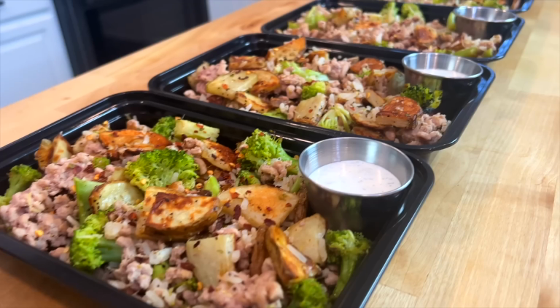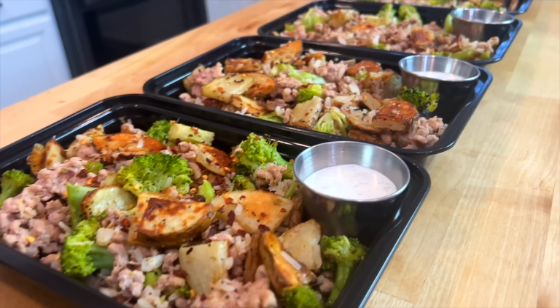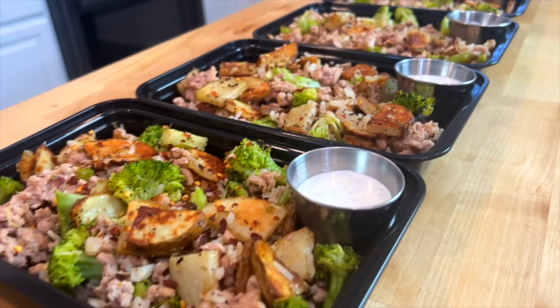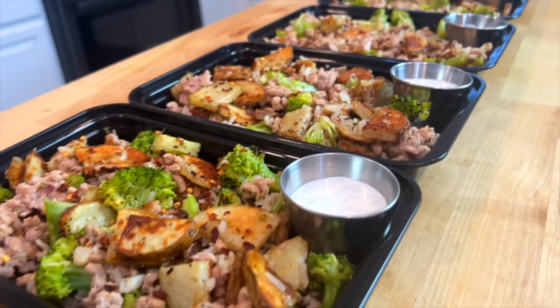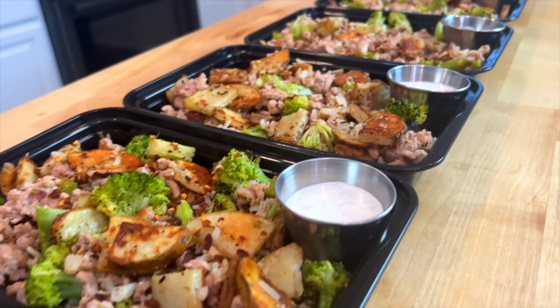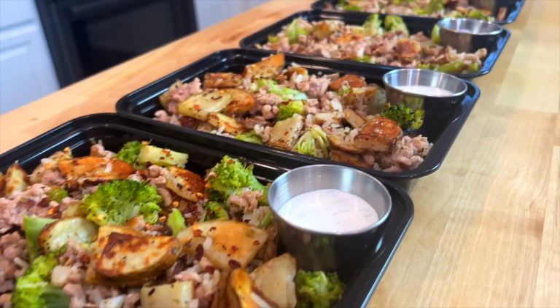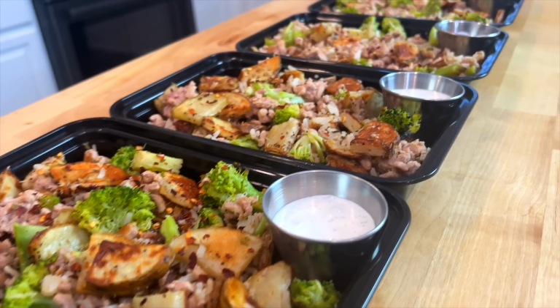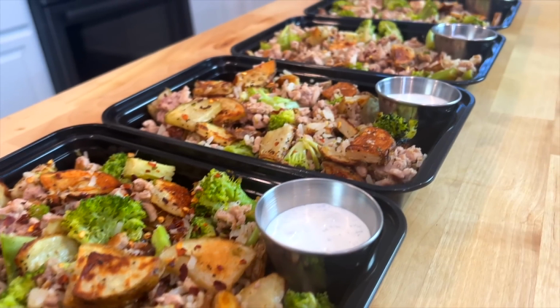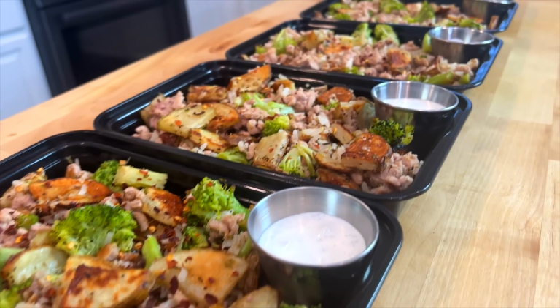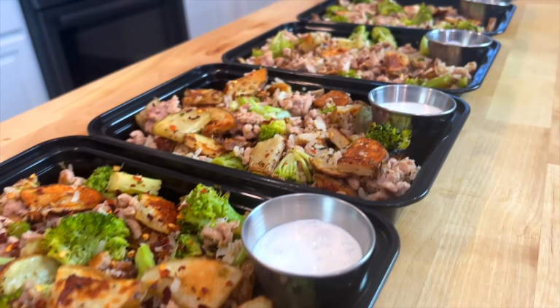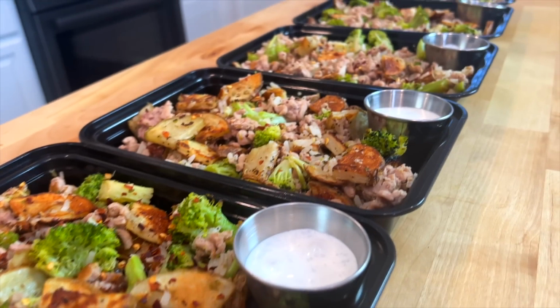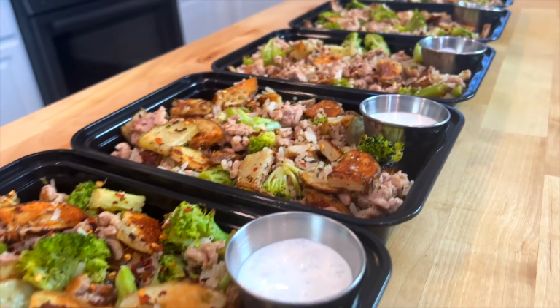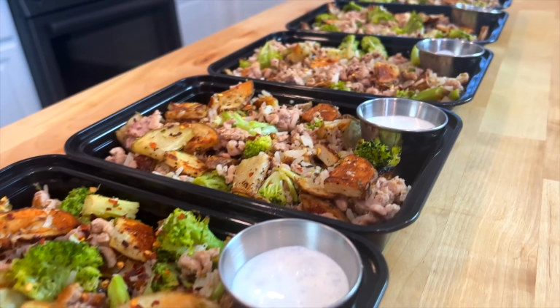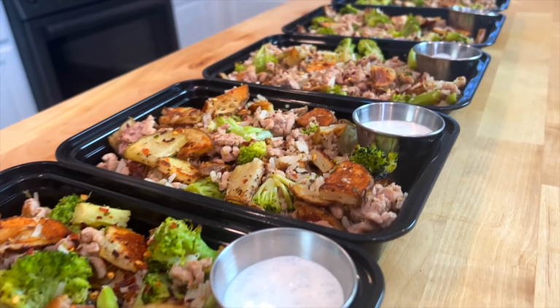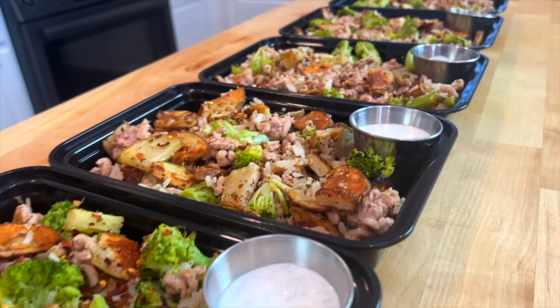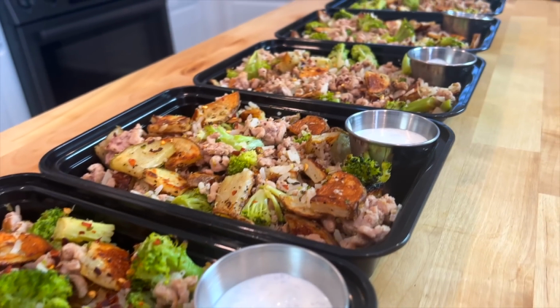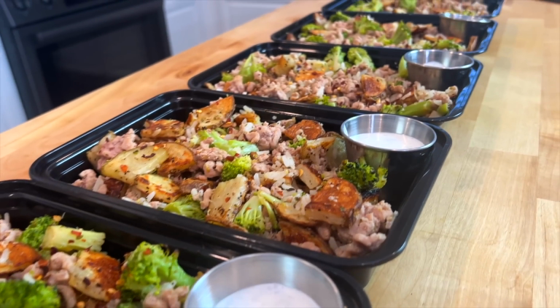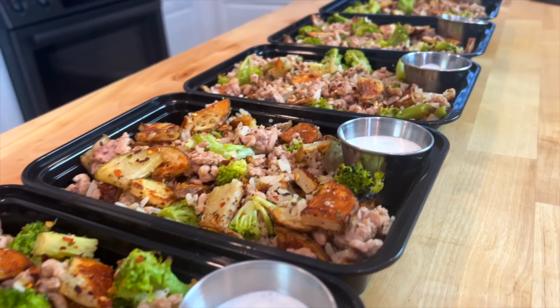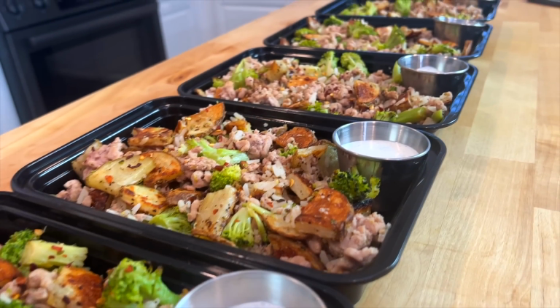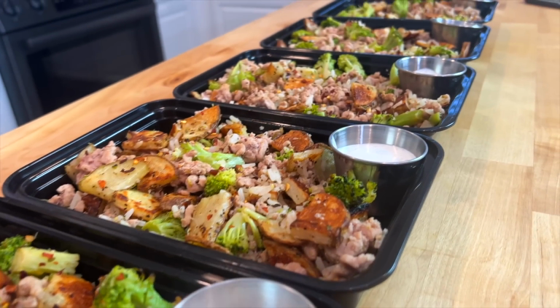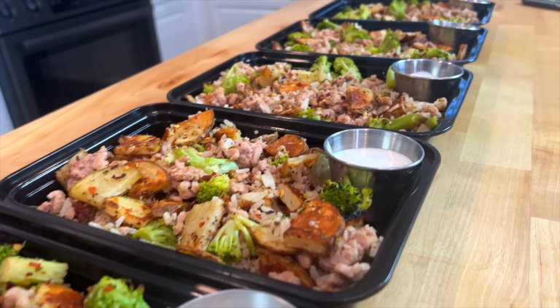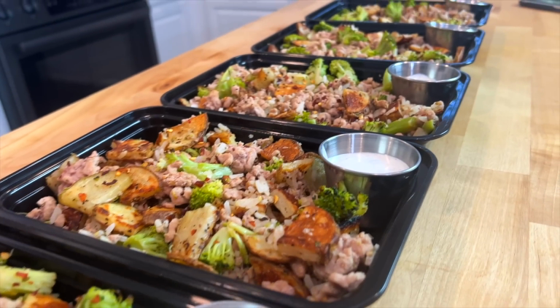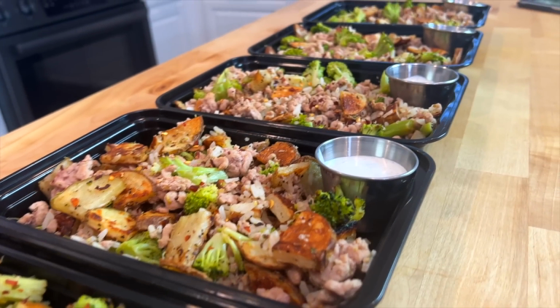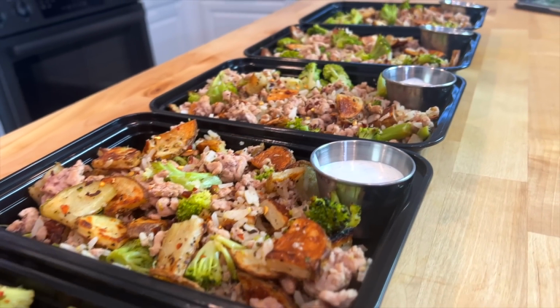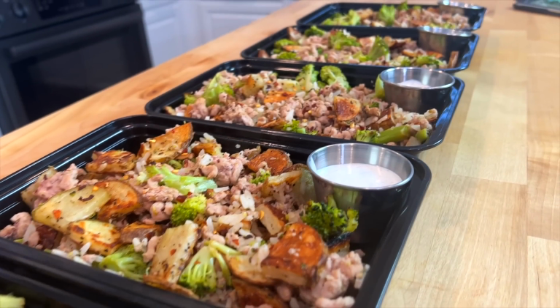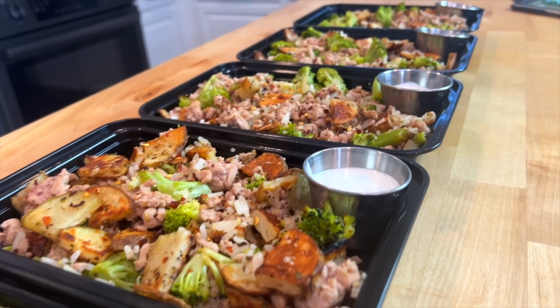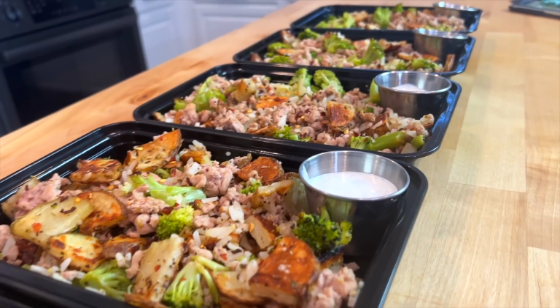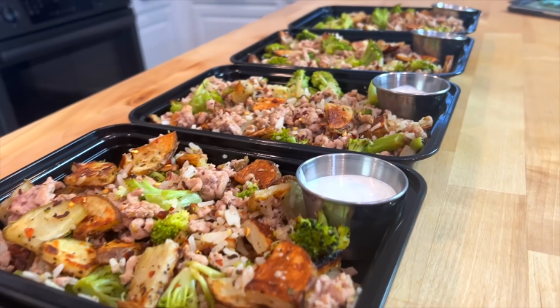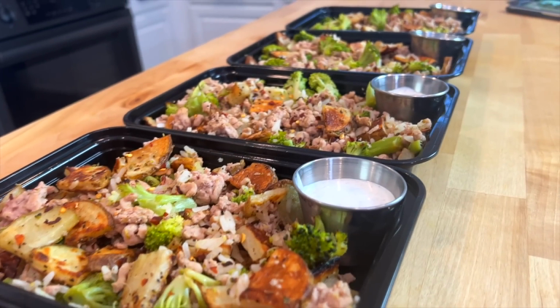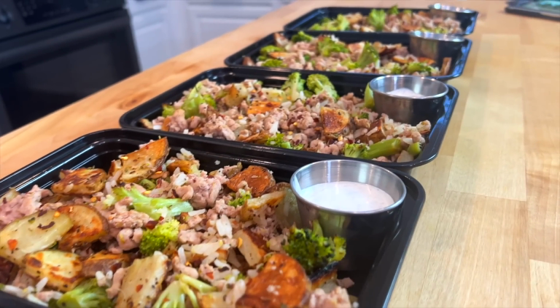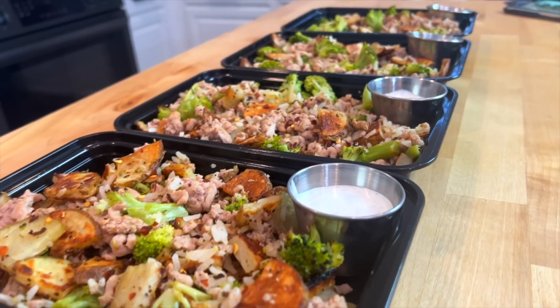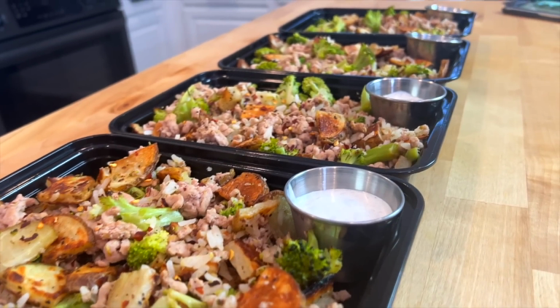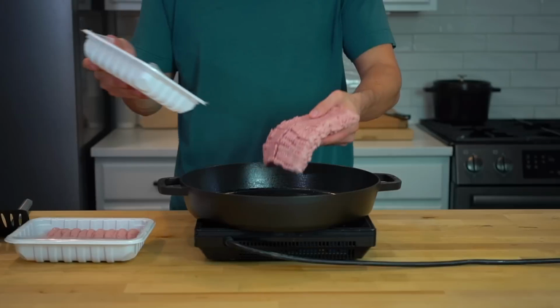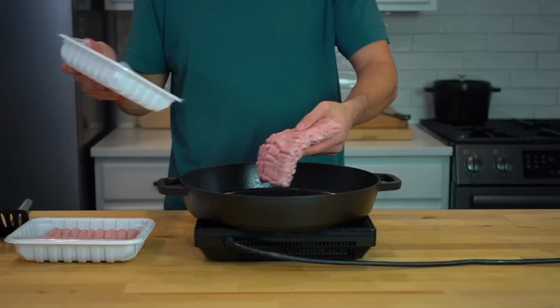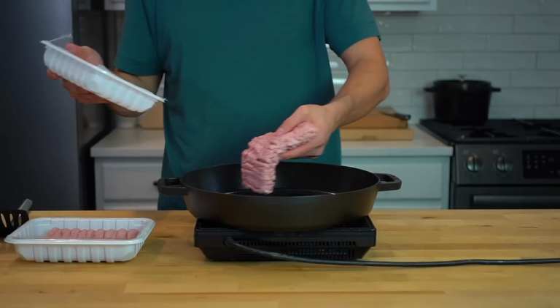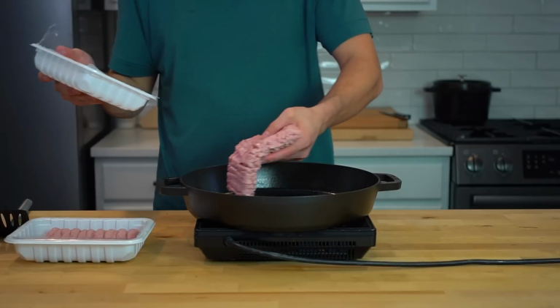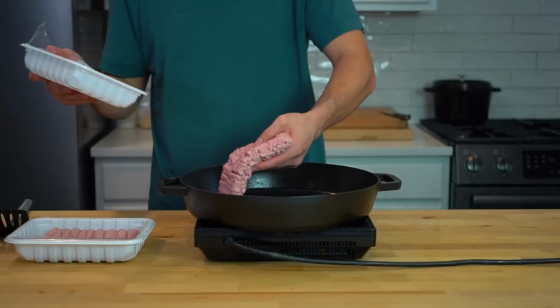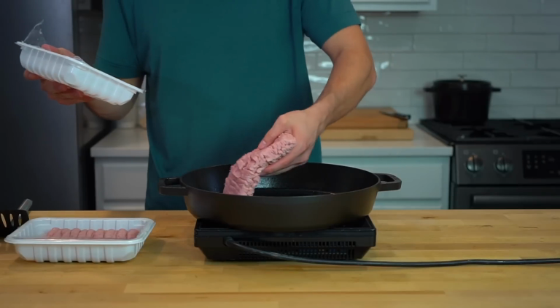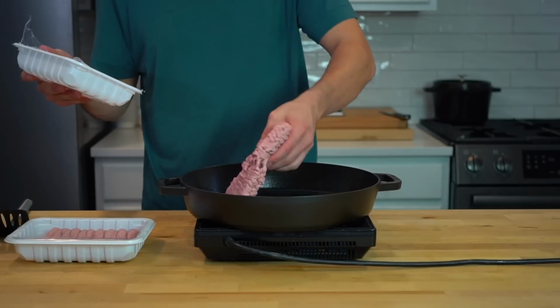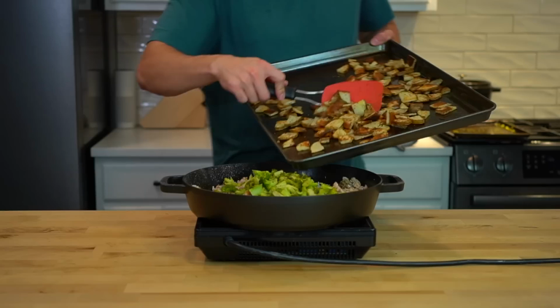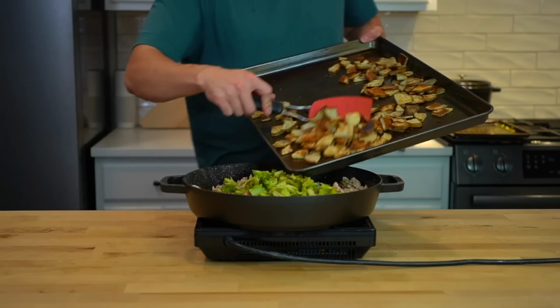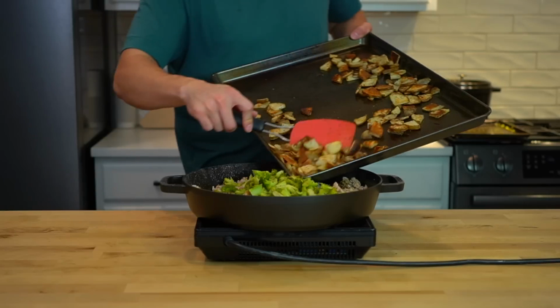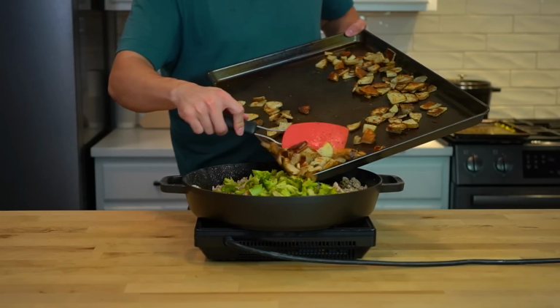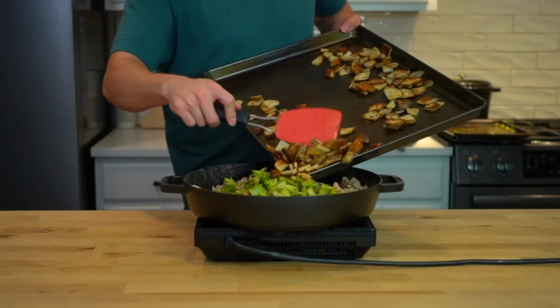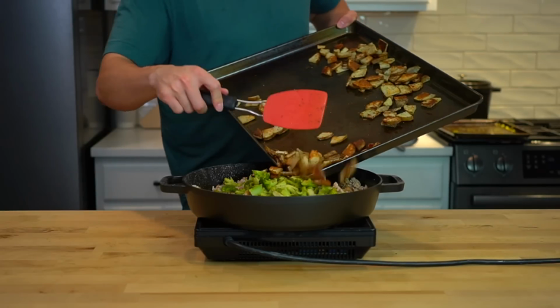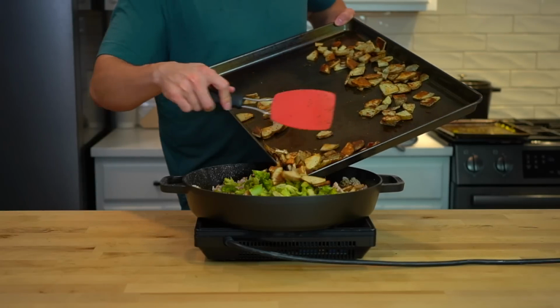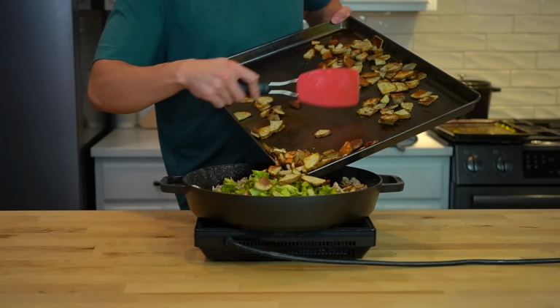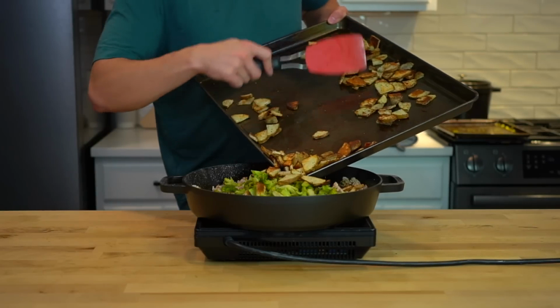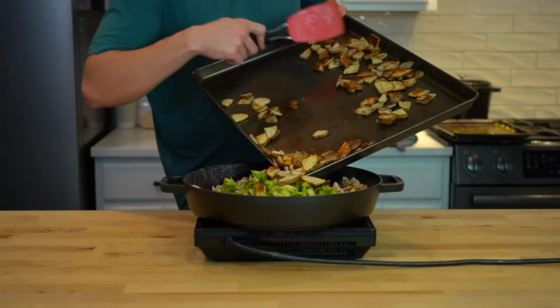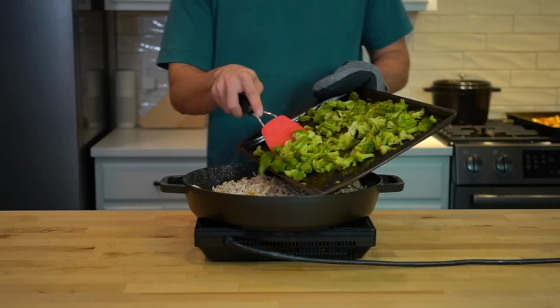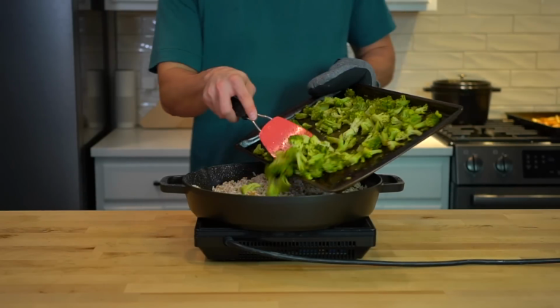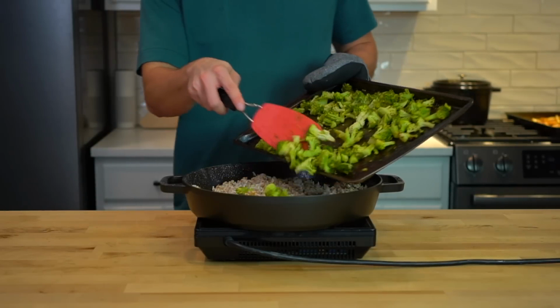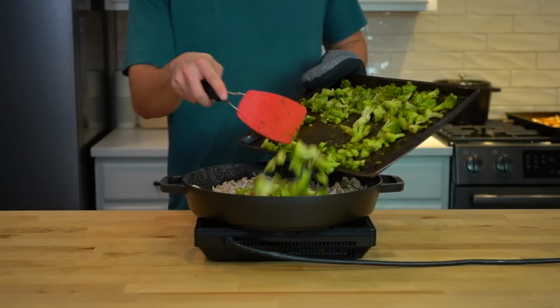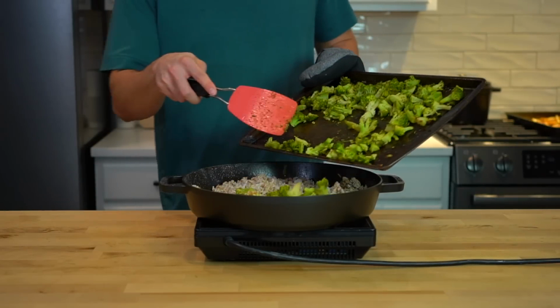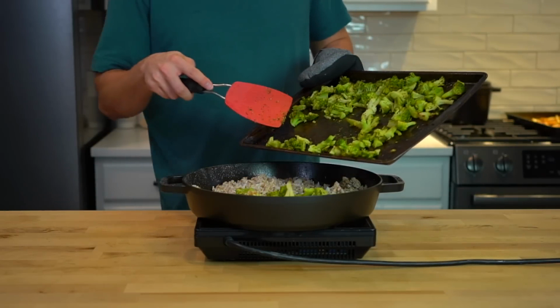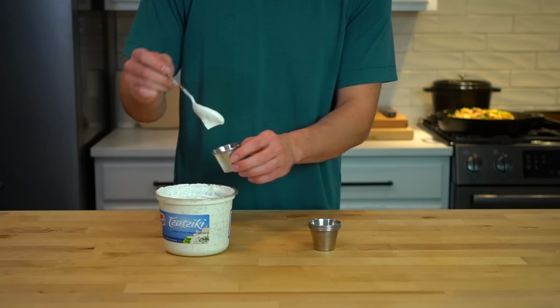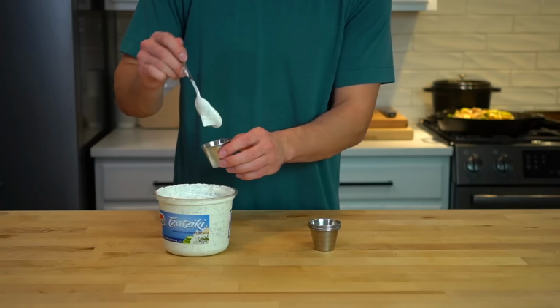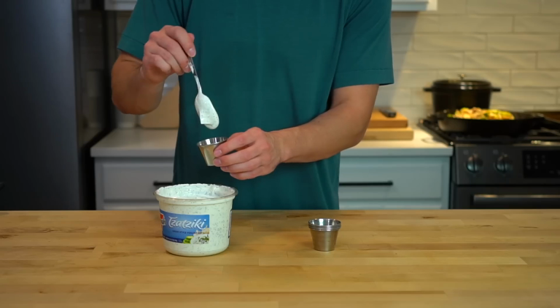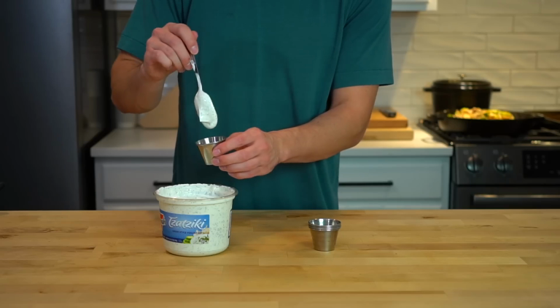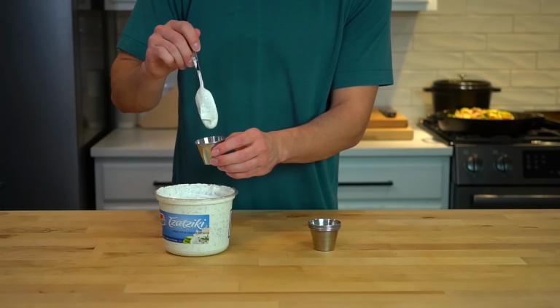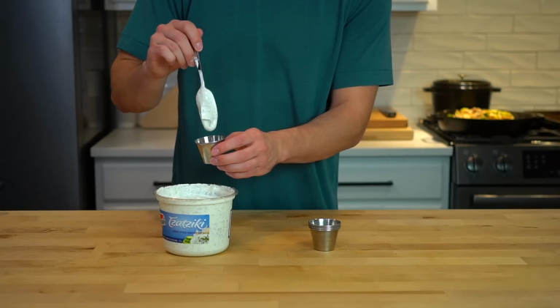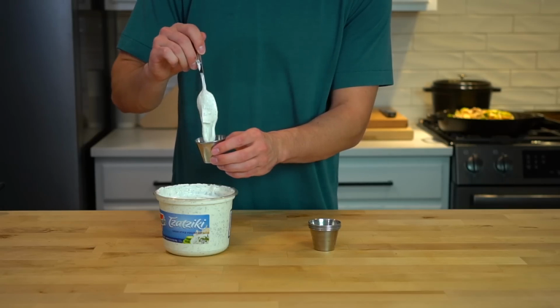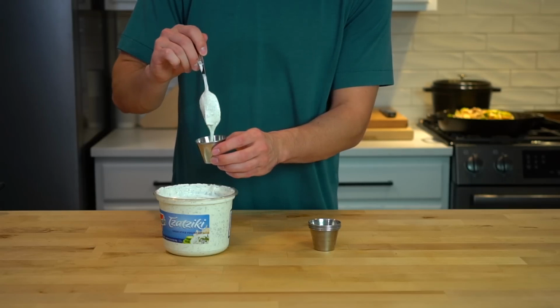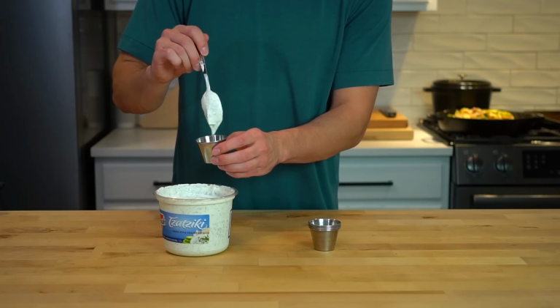I meal prepped these lemon garlic turkey bowls in about 45 minutes today. They've got ground turkey, roasted potatoes, broccoli, and a side of tzatziki sauce.